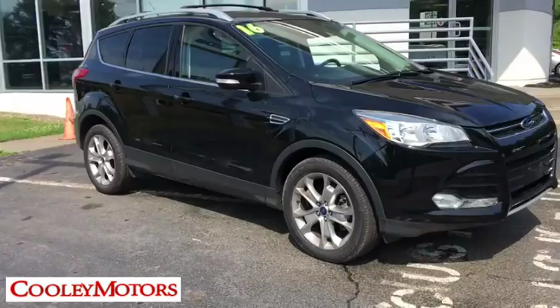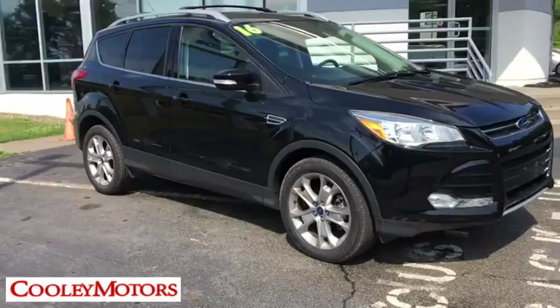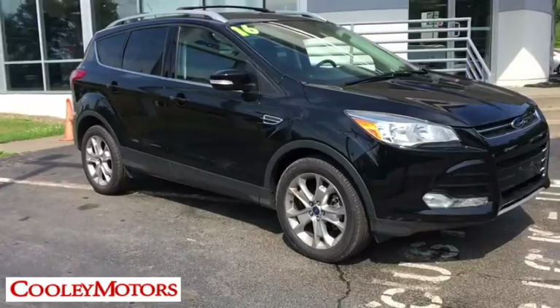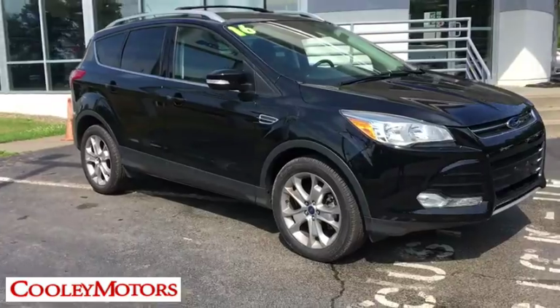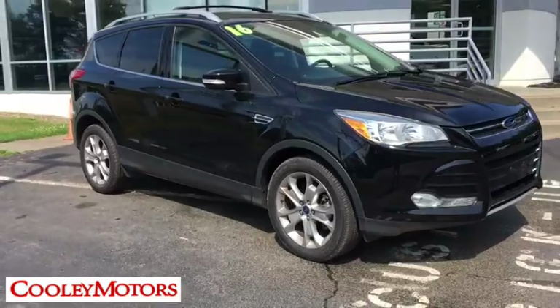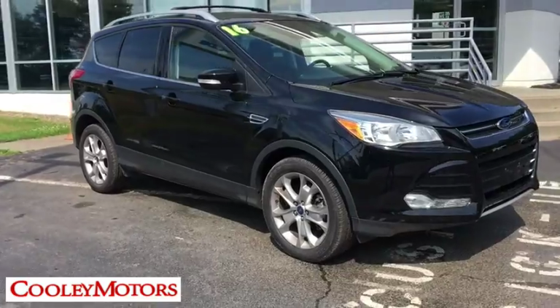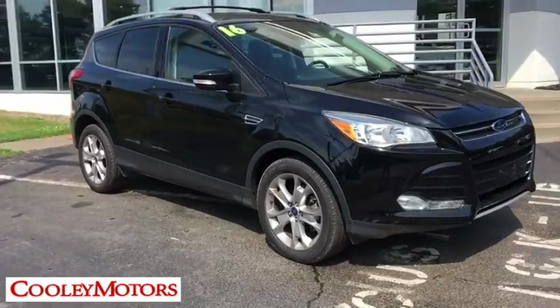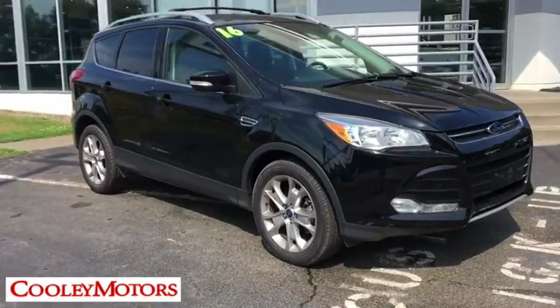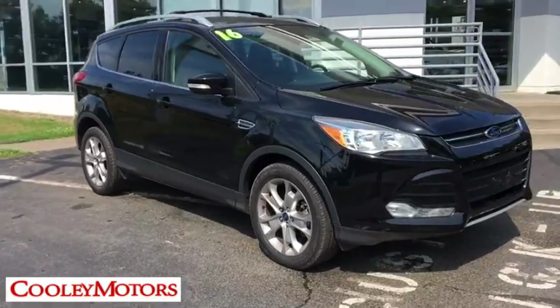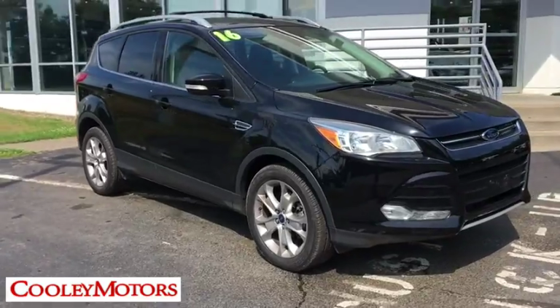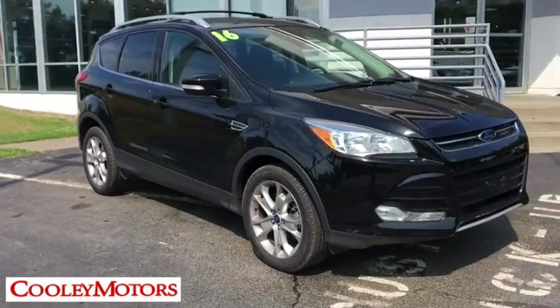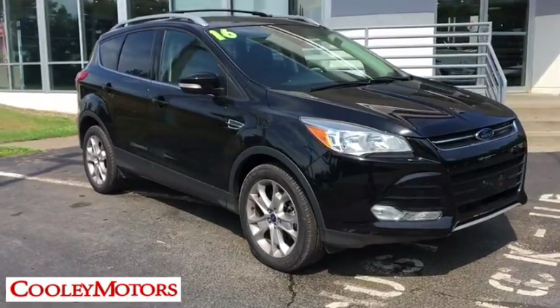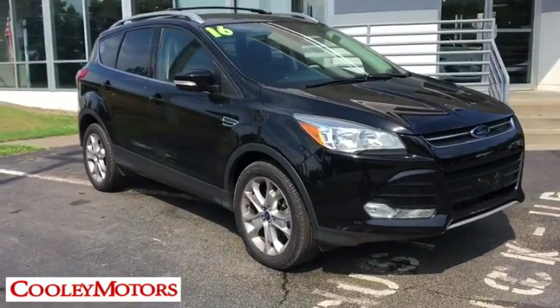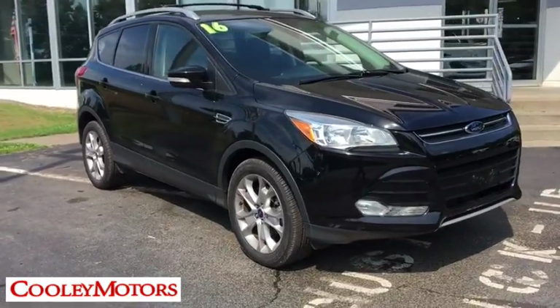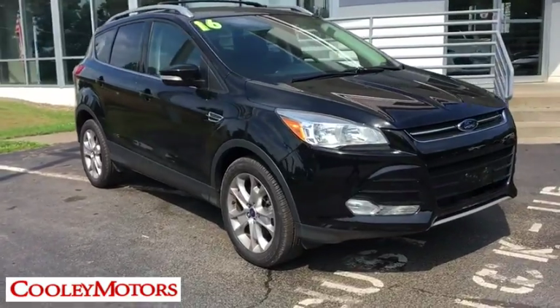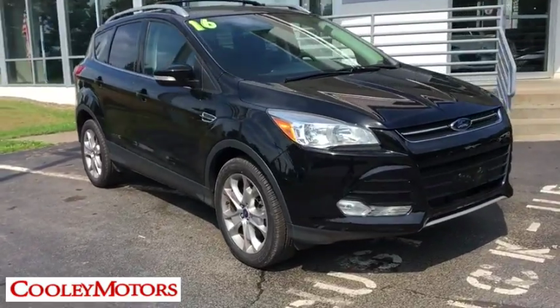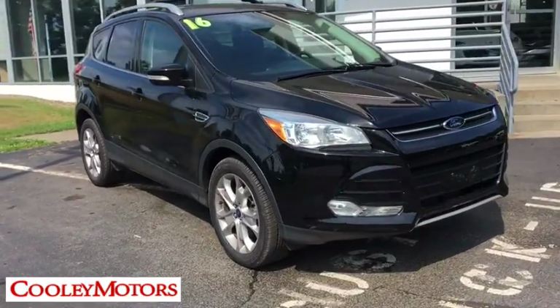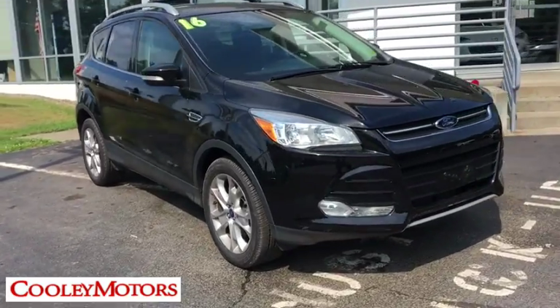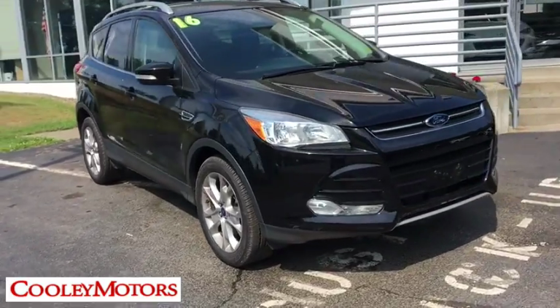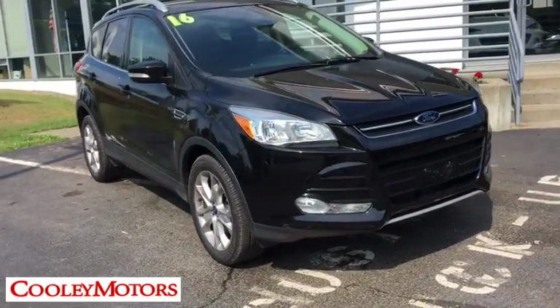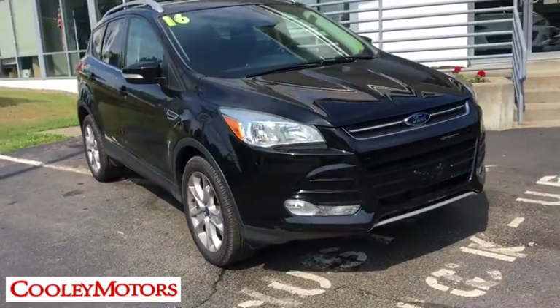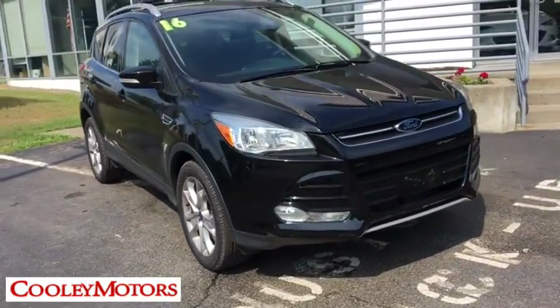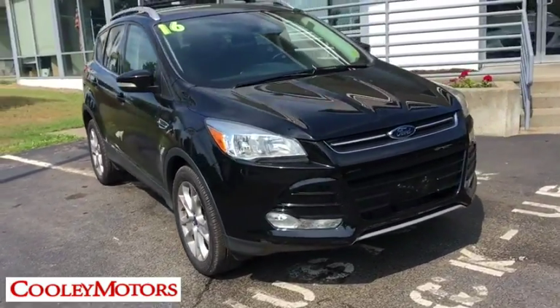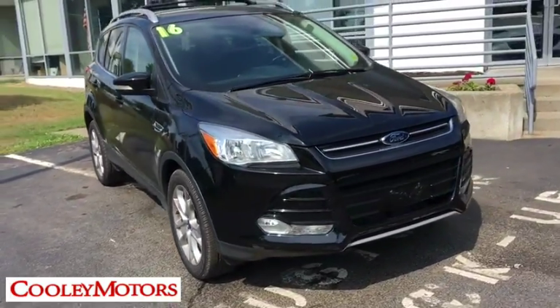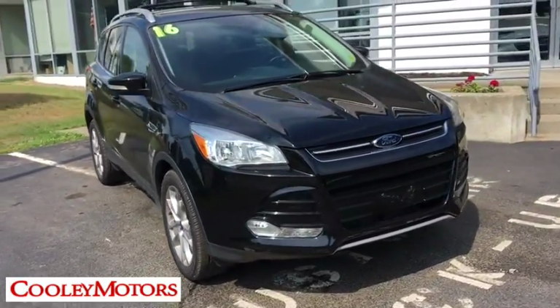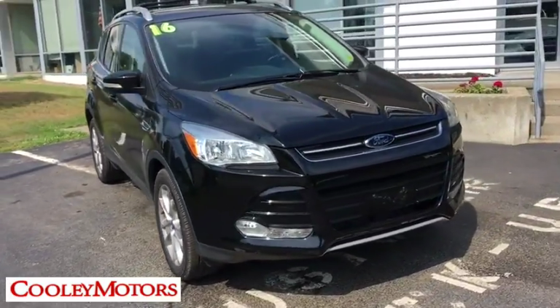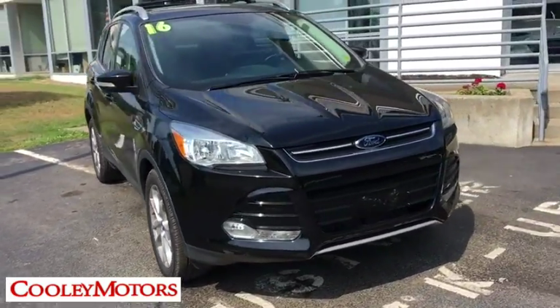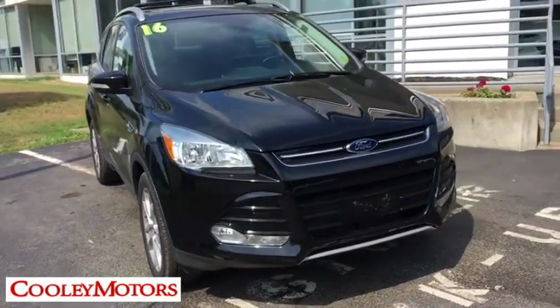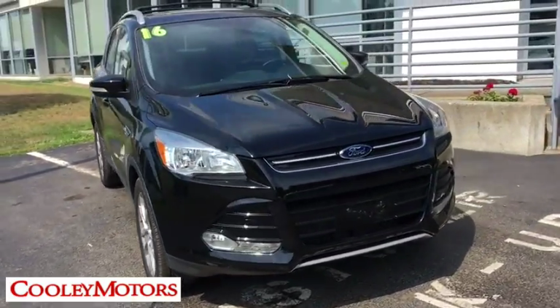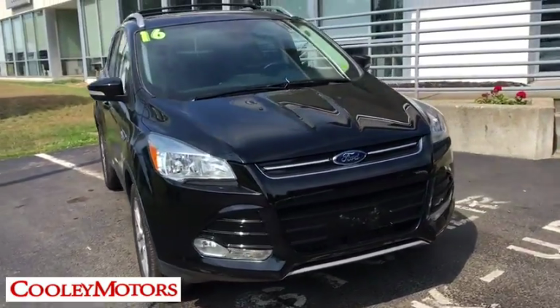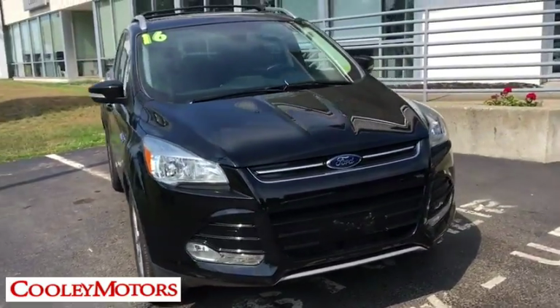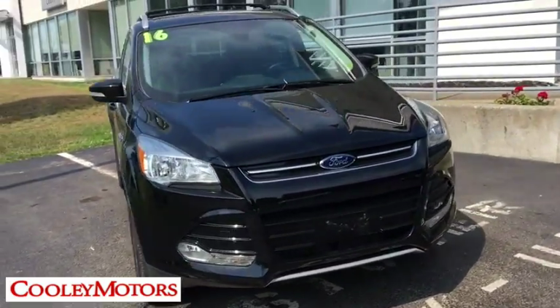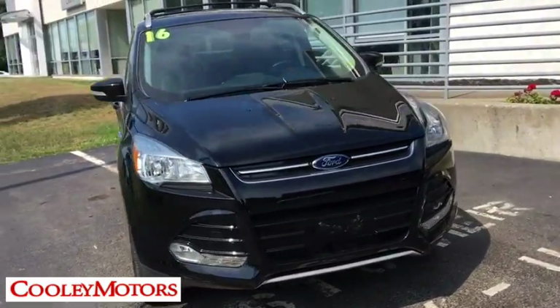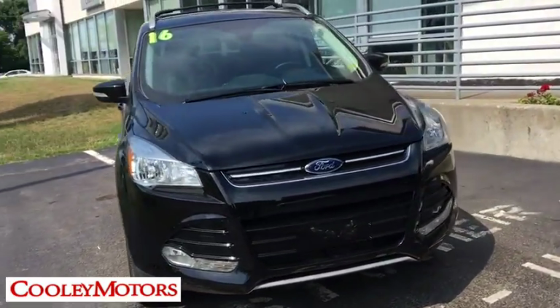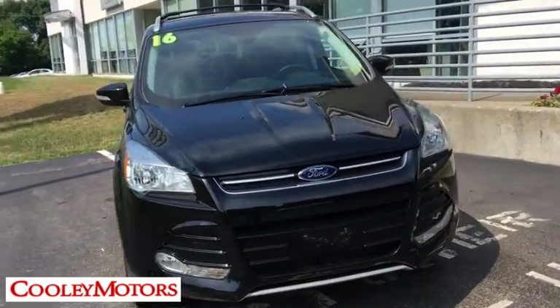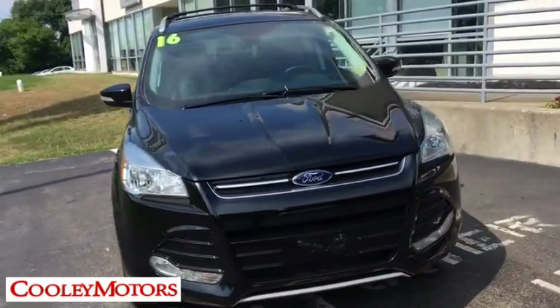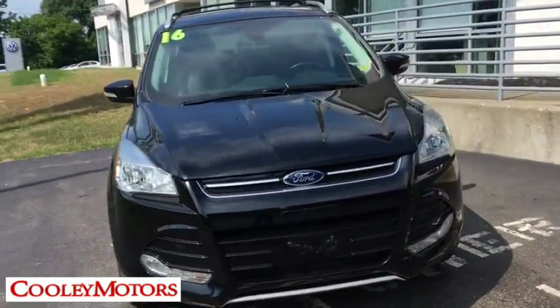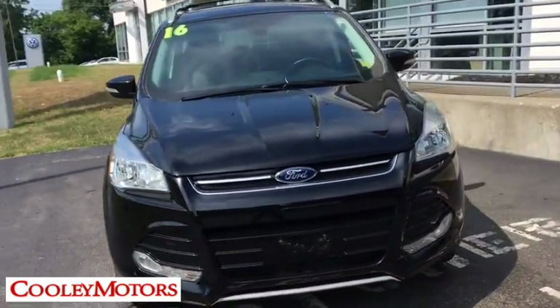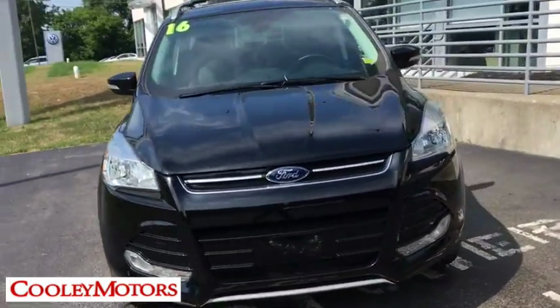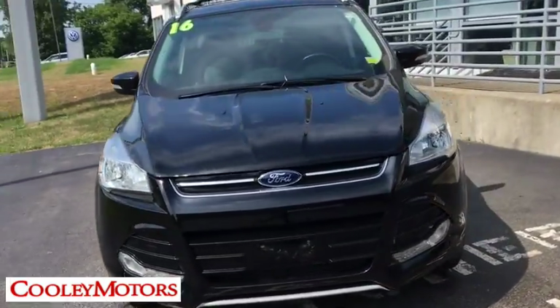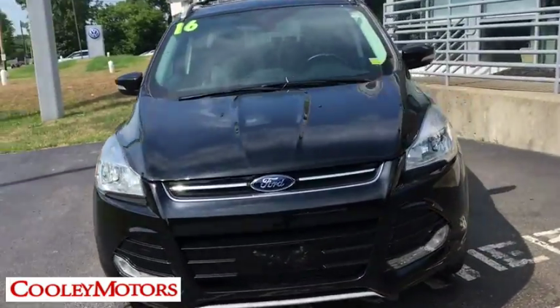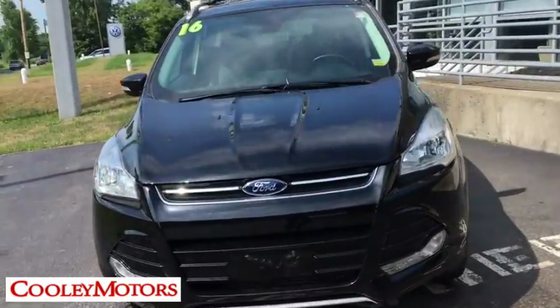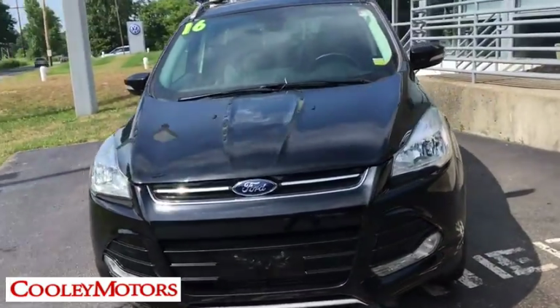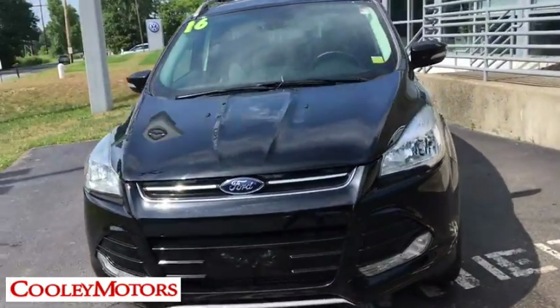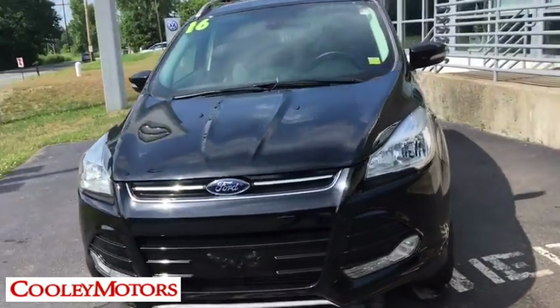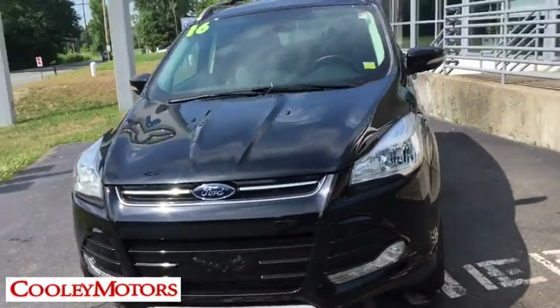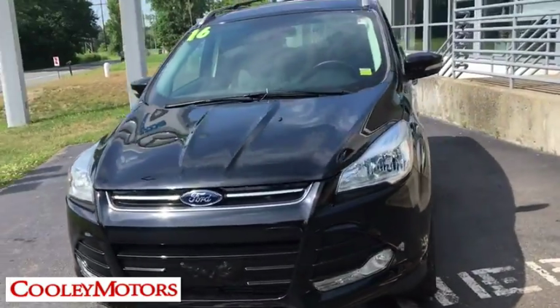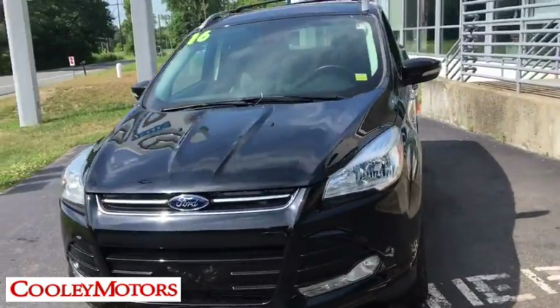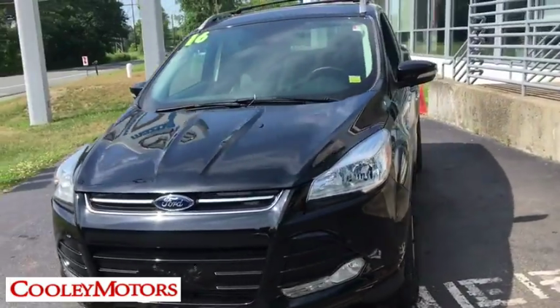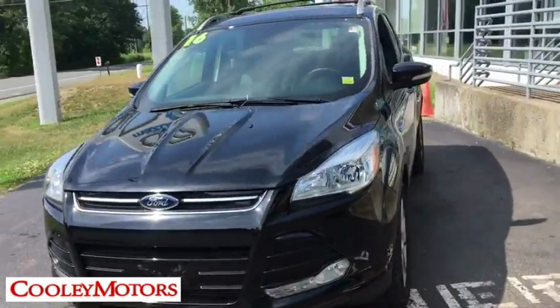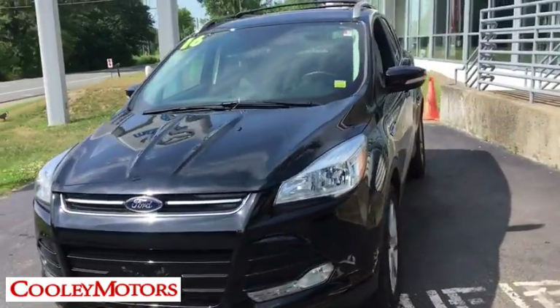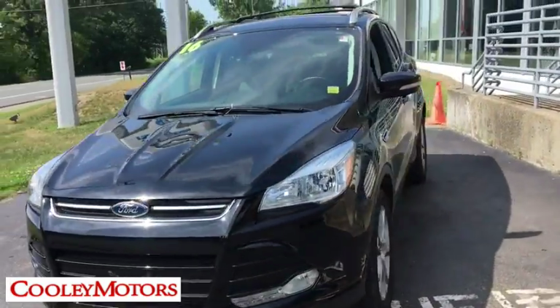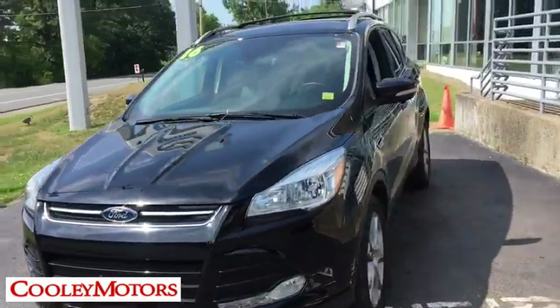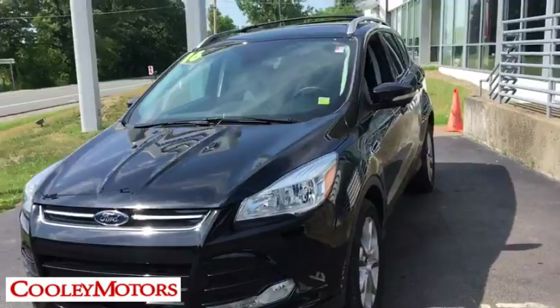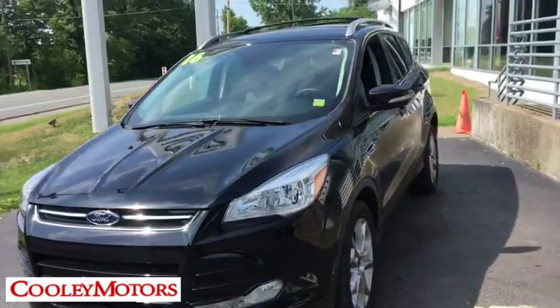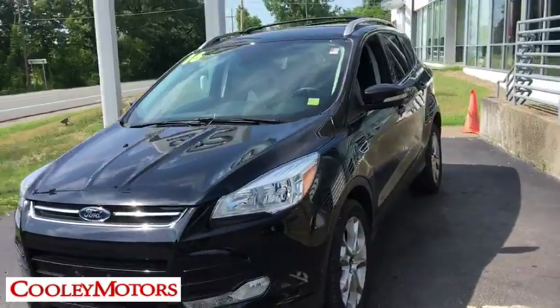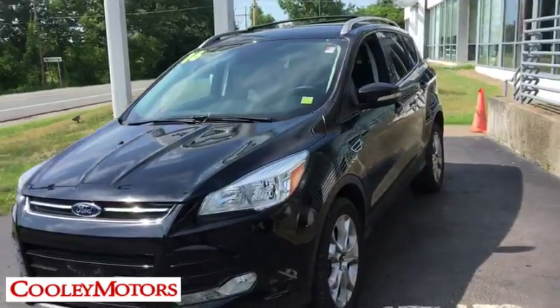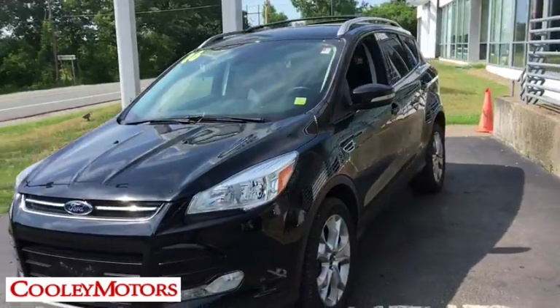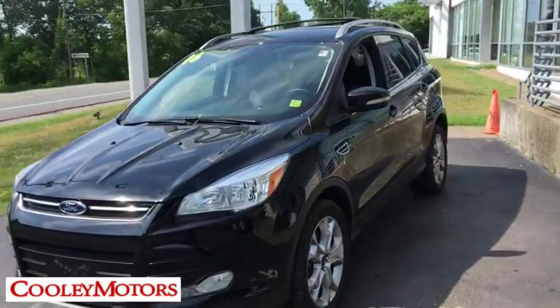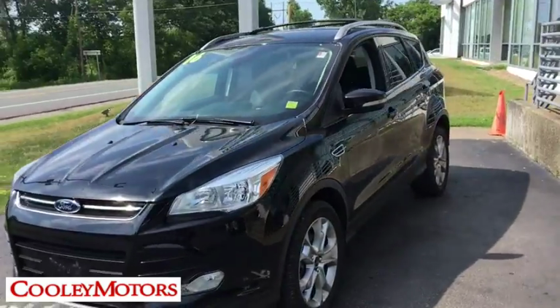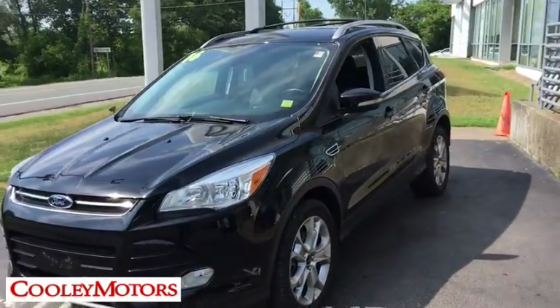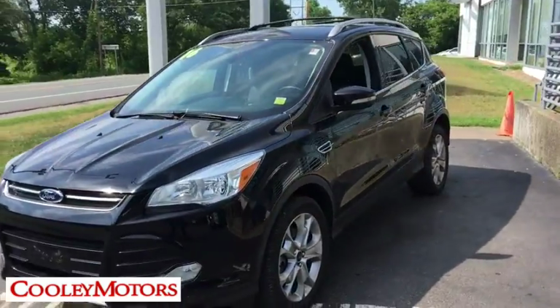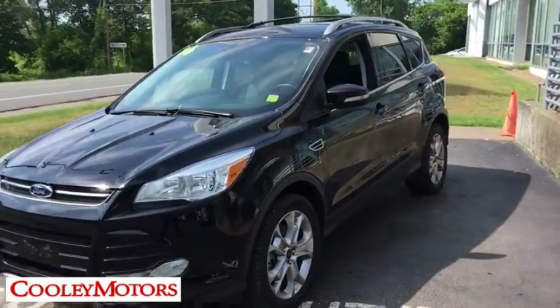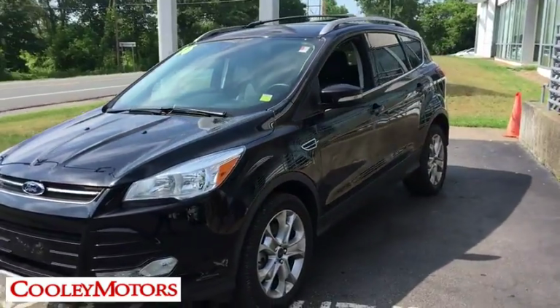2016 Ford Escape. Gas engines flex, tow, sip and go with Ford Escape.